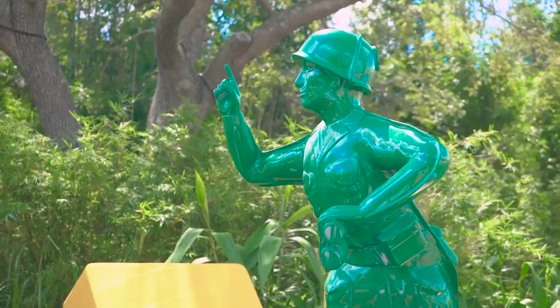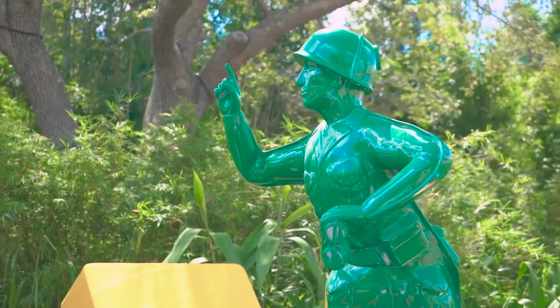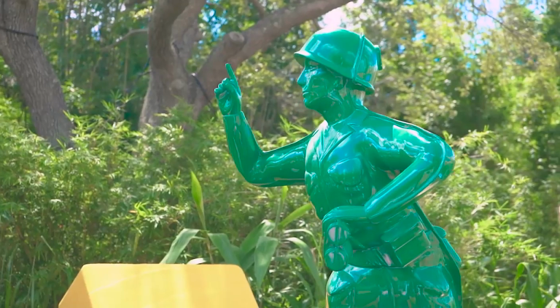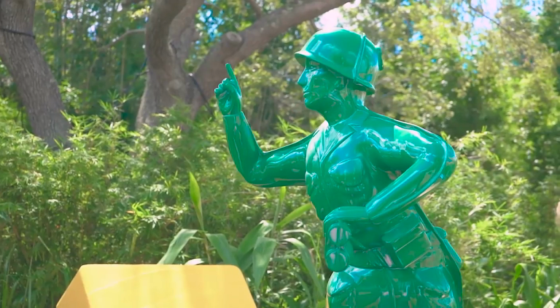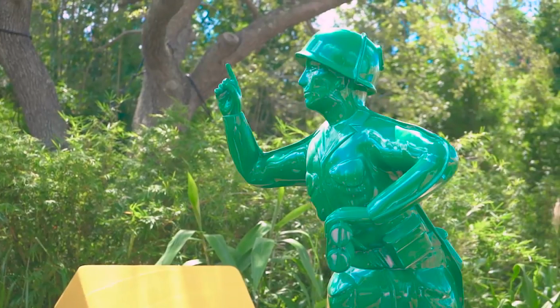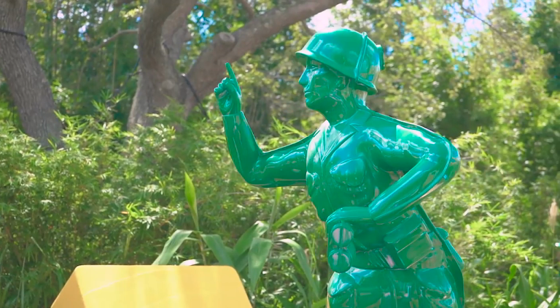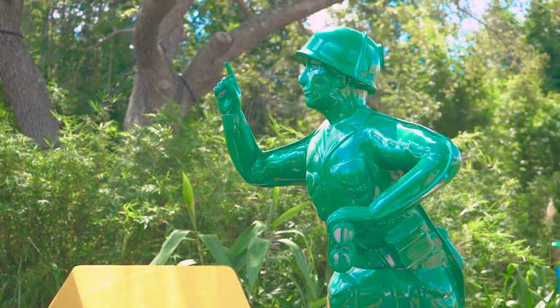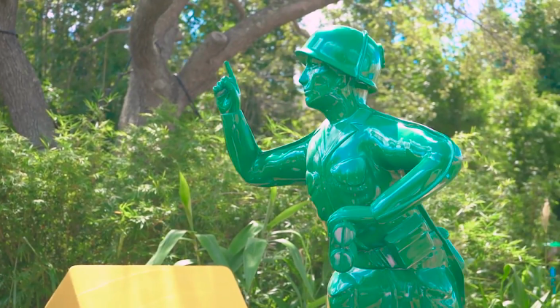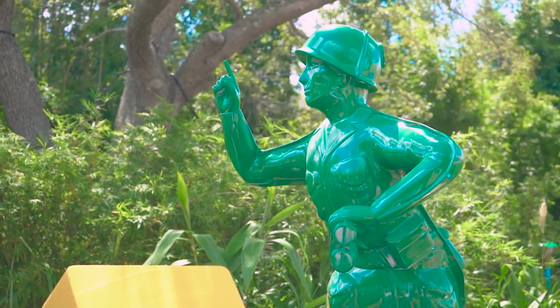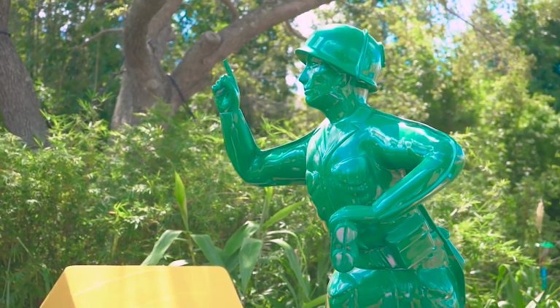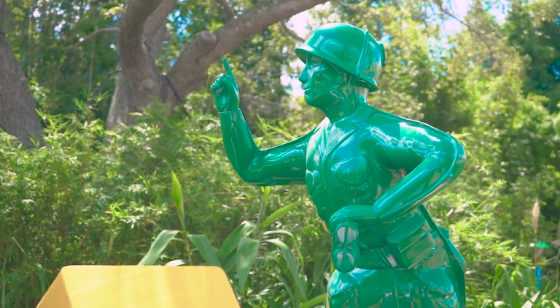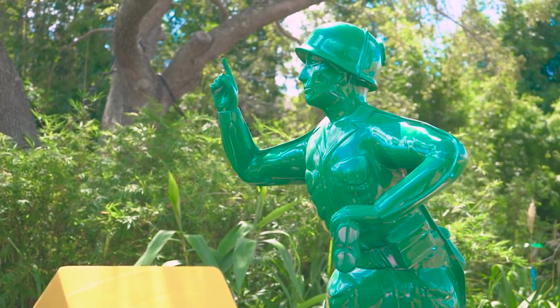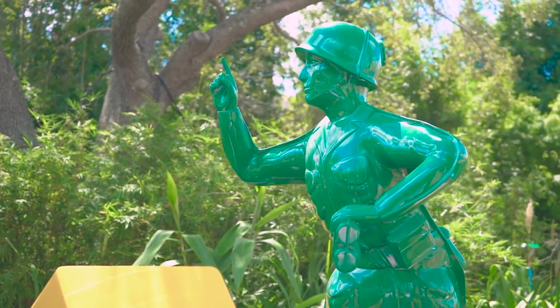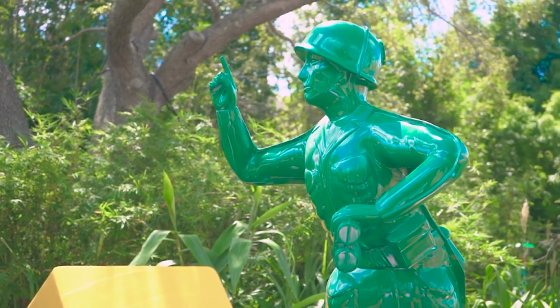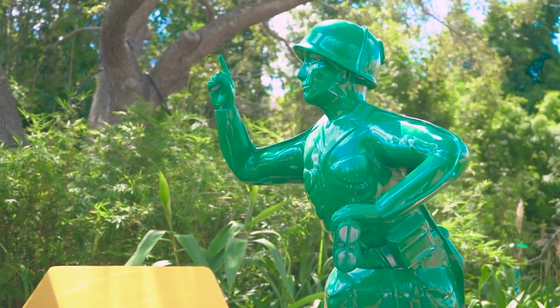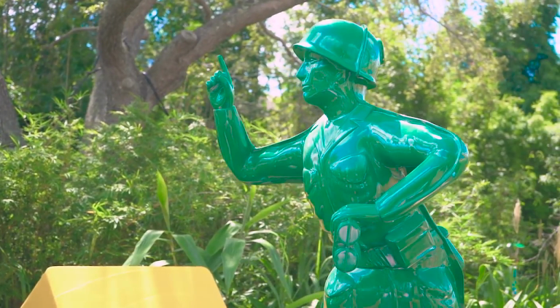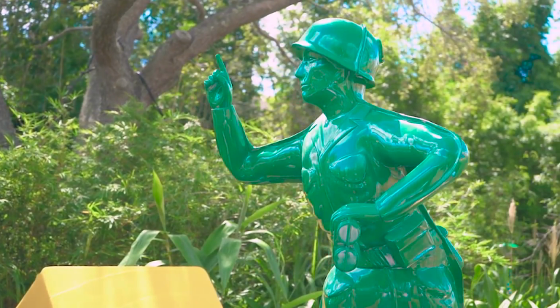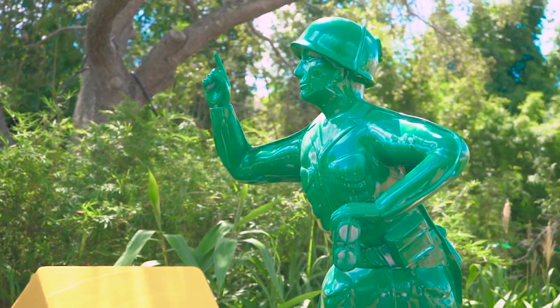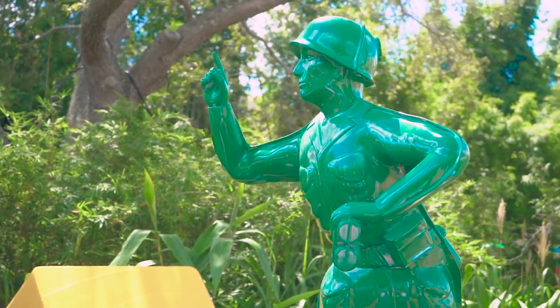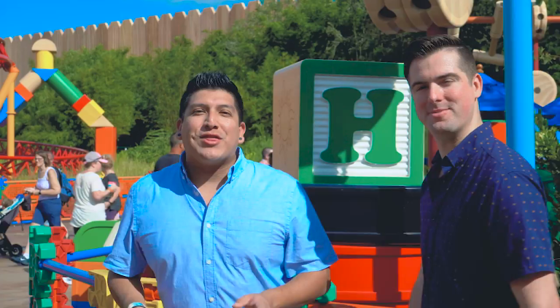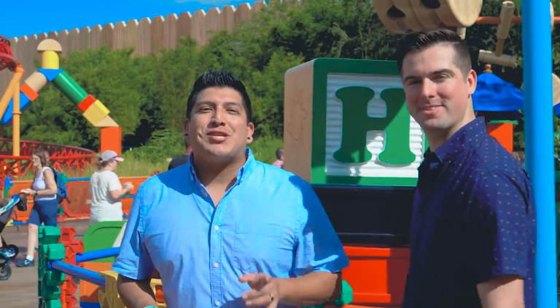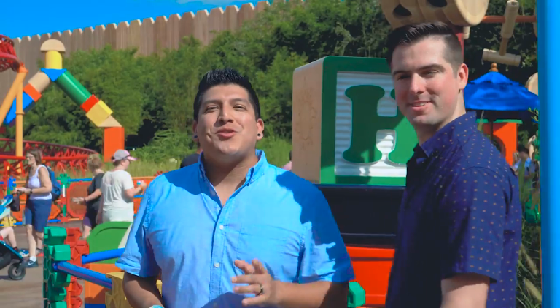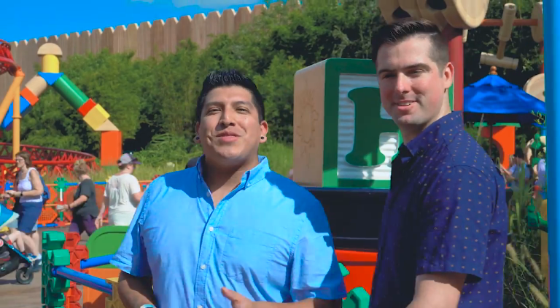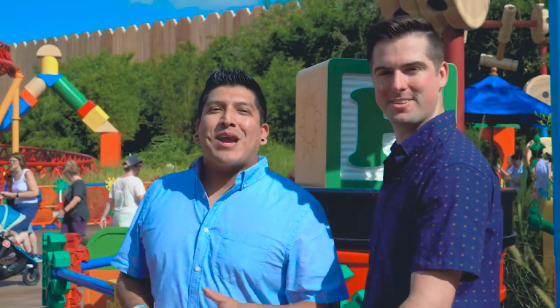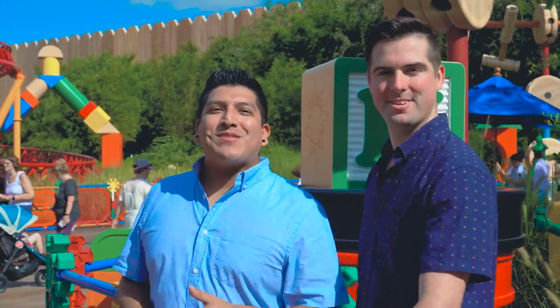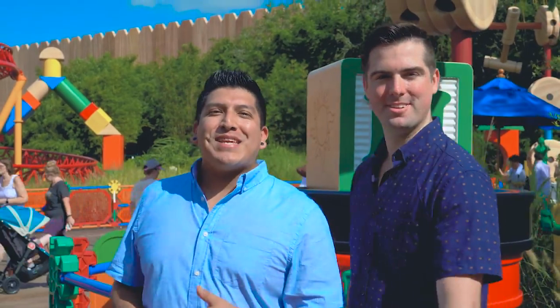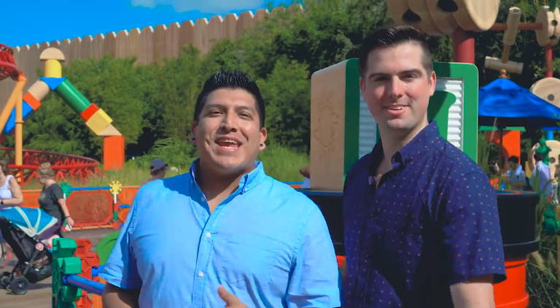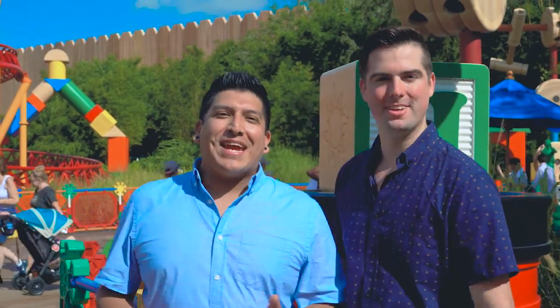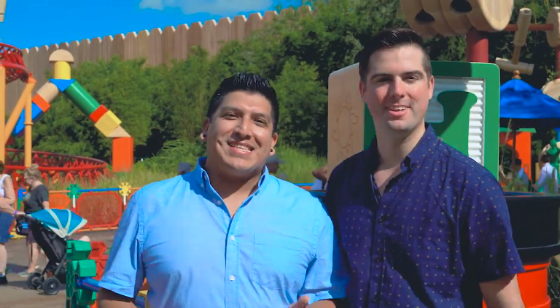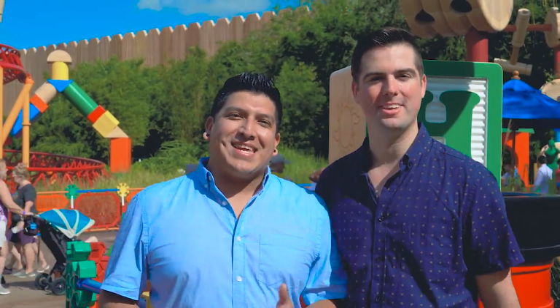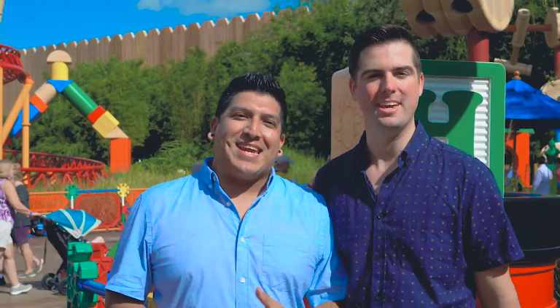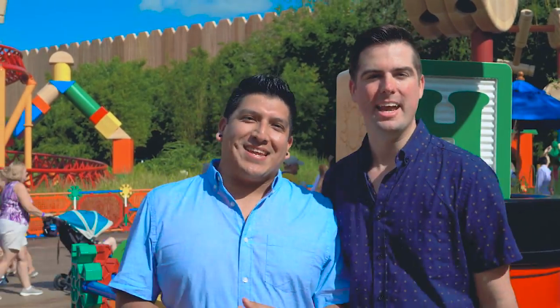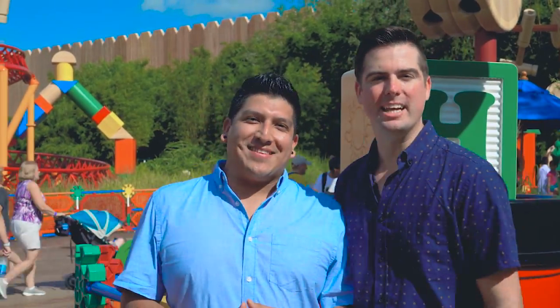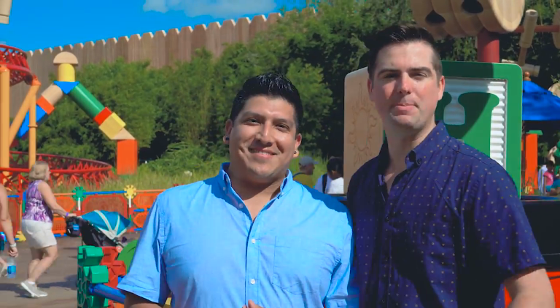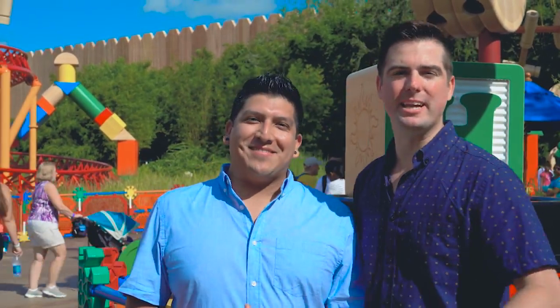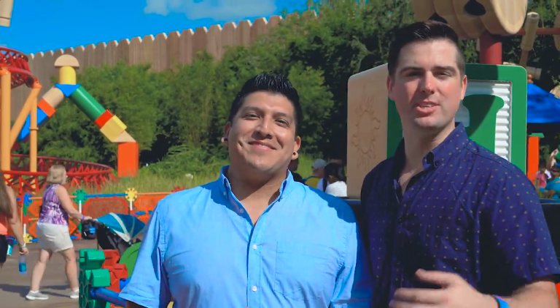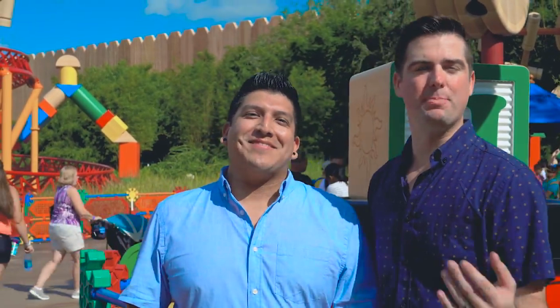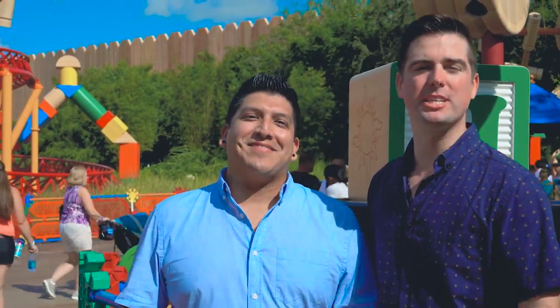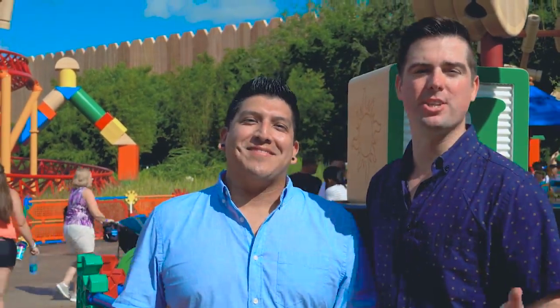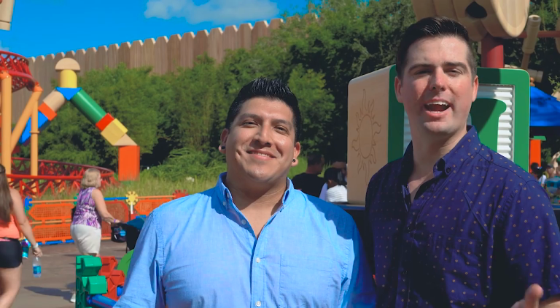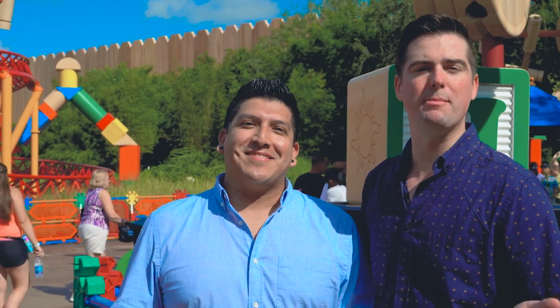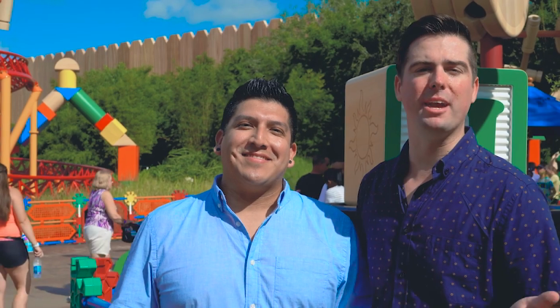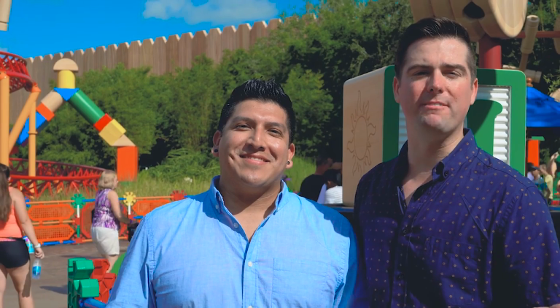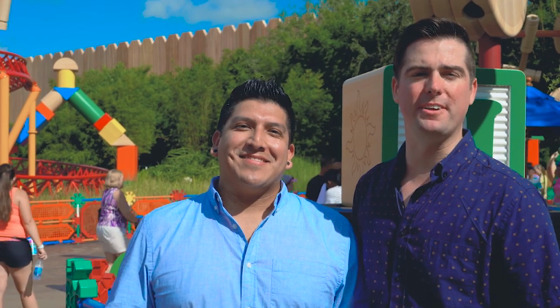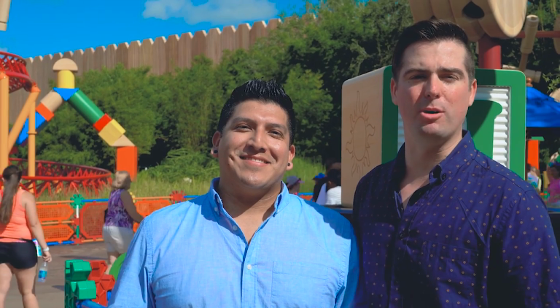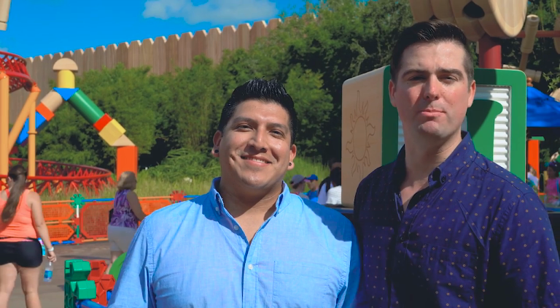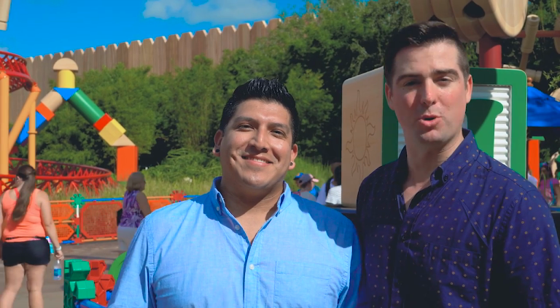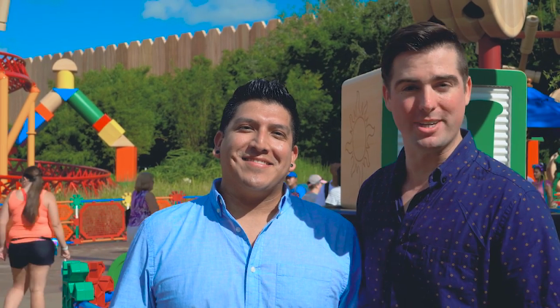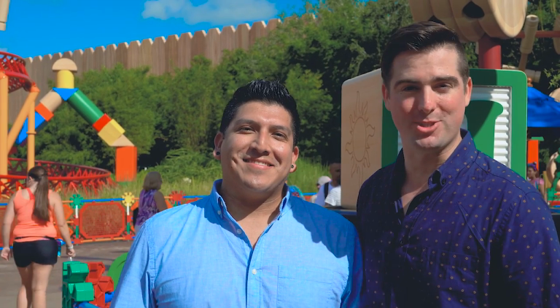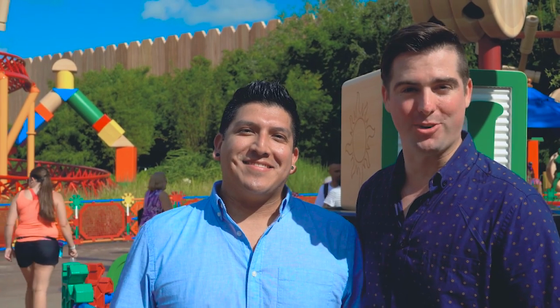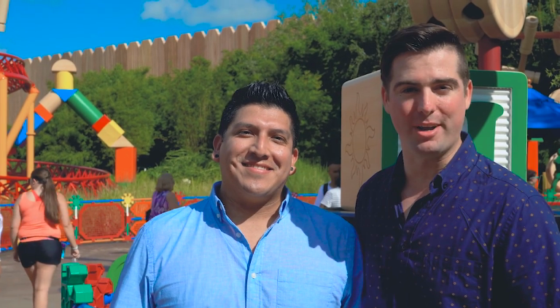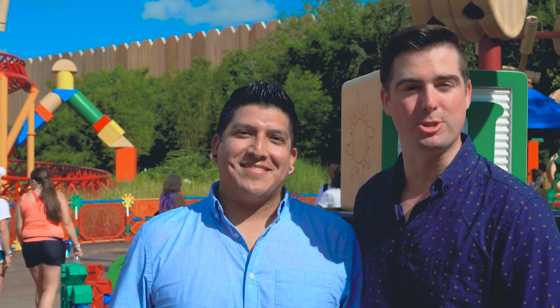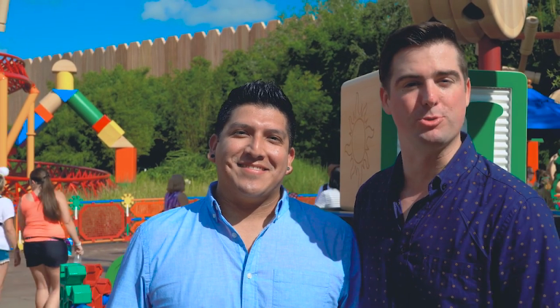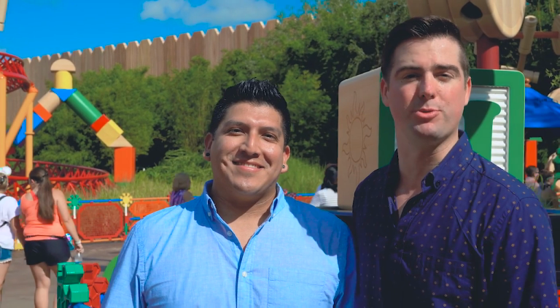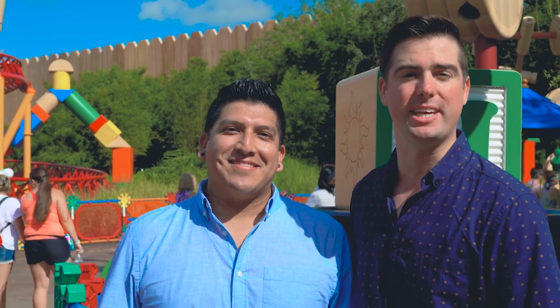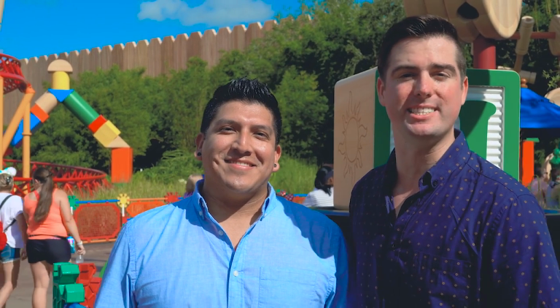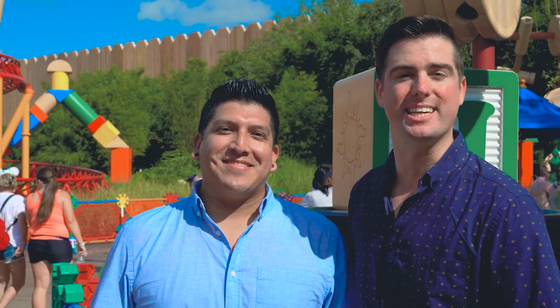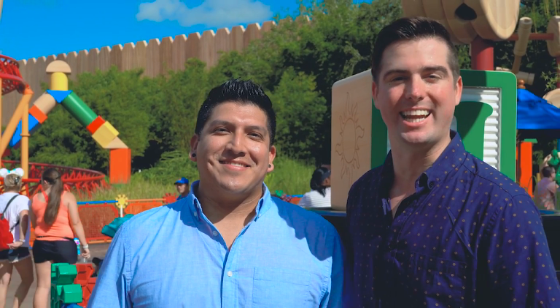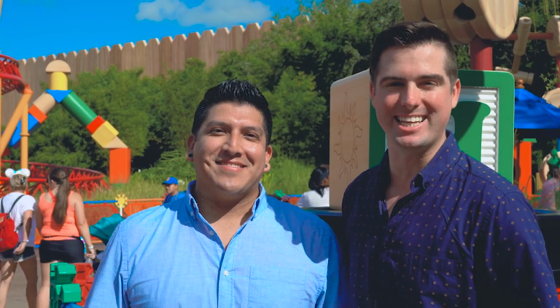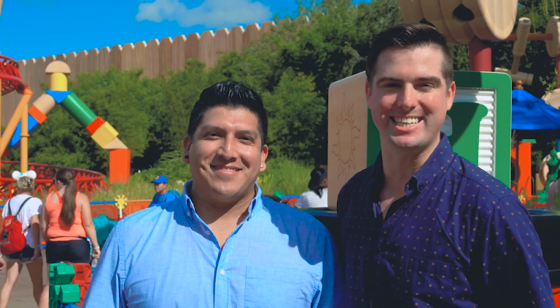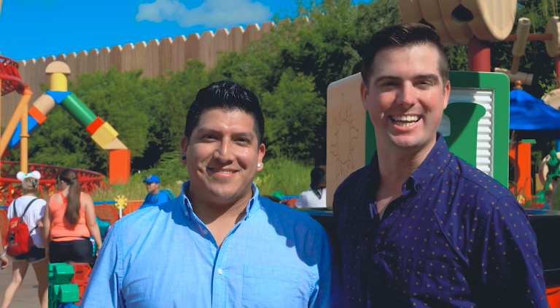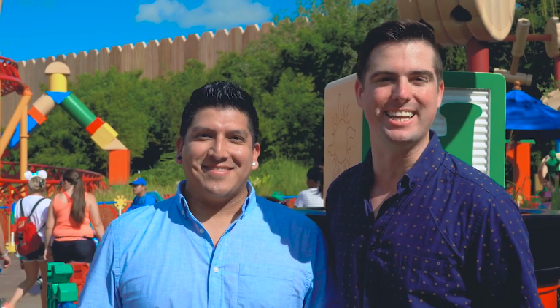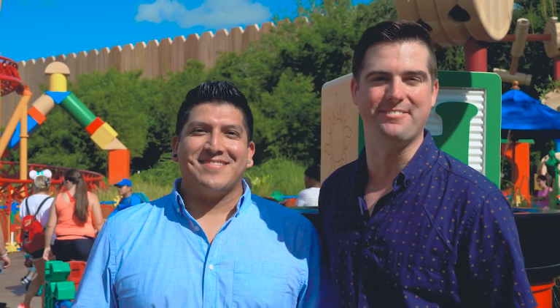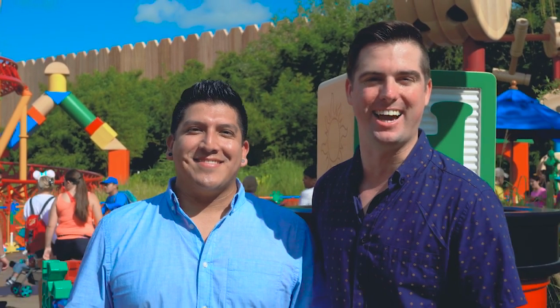Toy Story Land opened on June 30th, 2018. It's based on the Pixar animated film Toy Story, which was released in 1995.